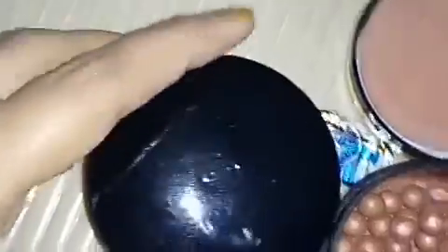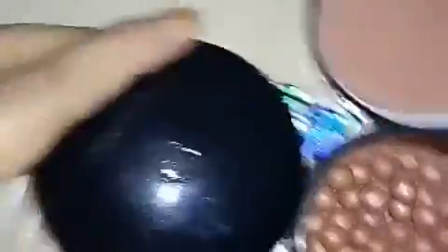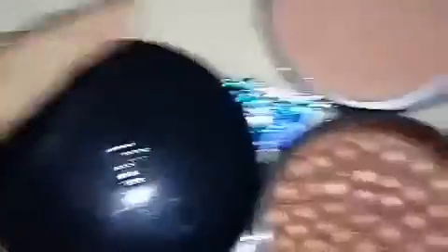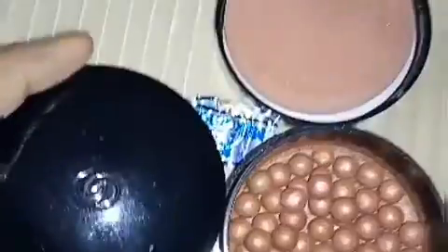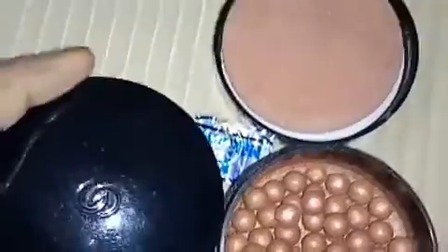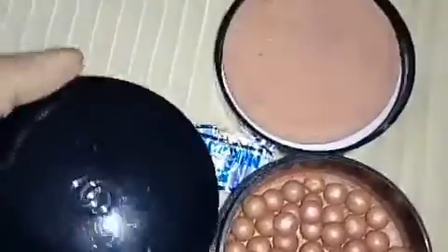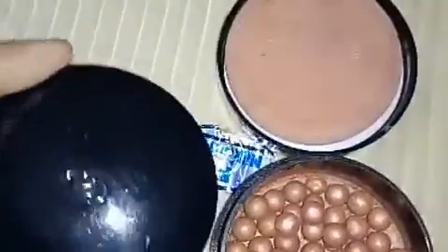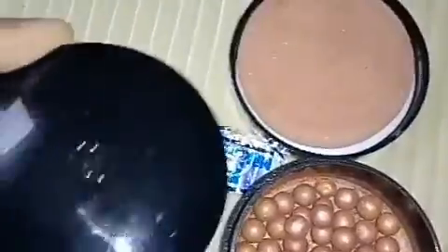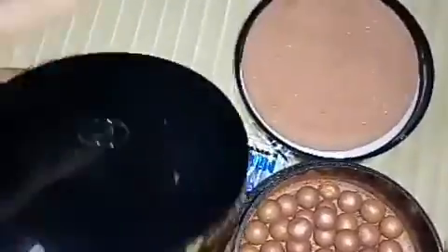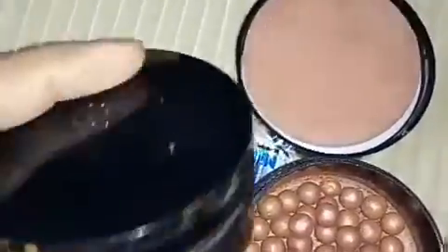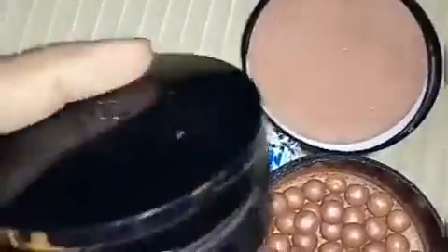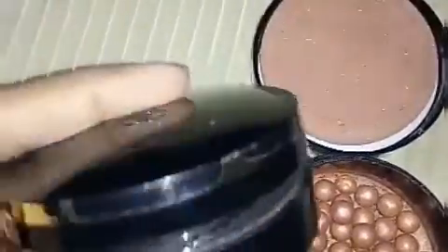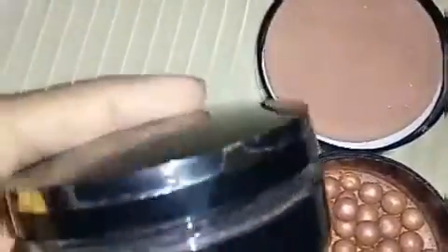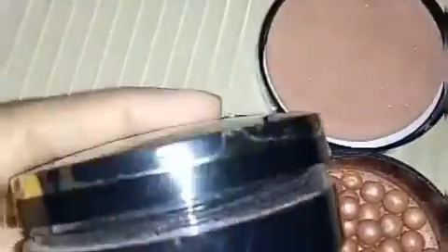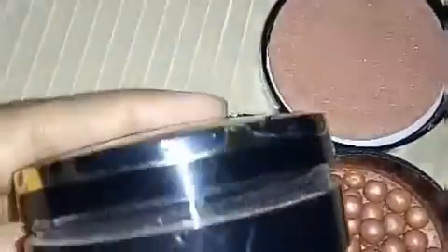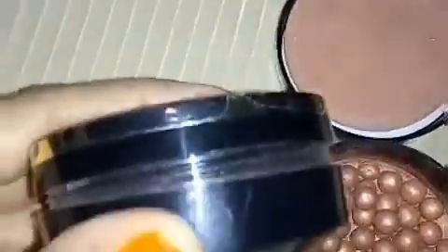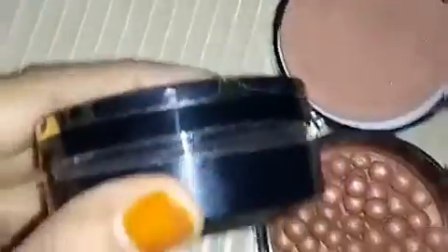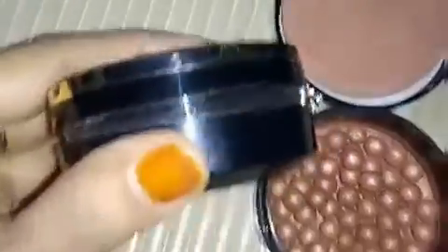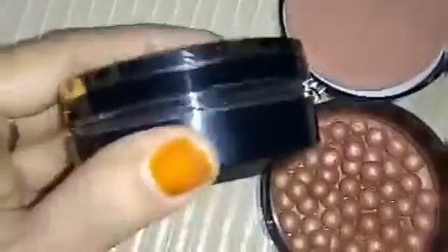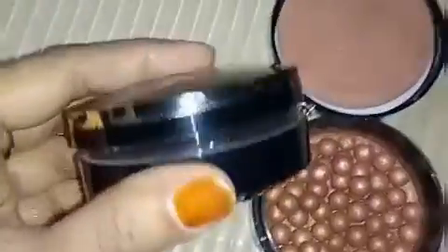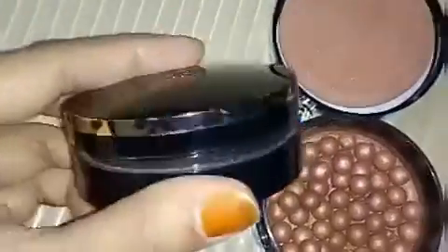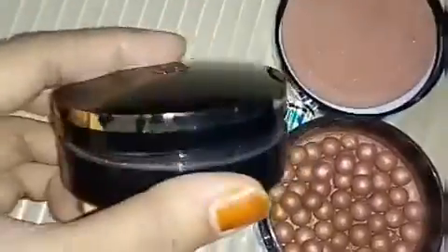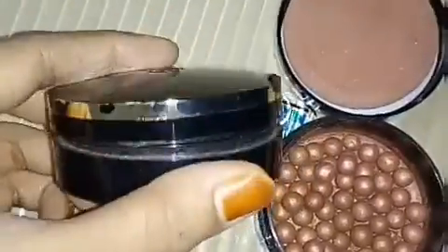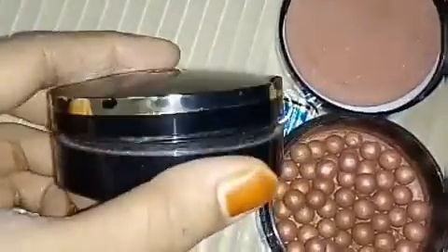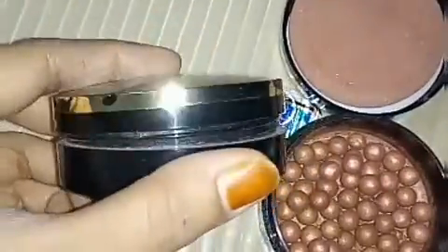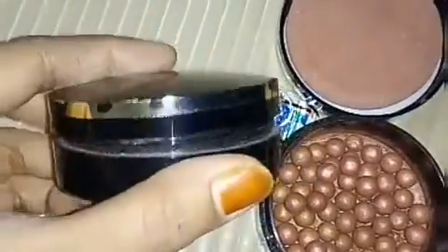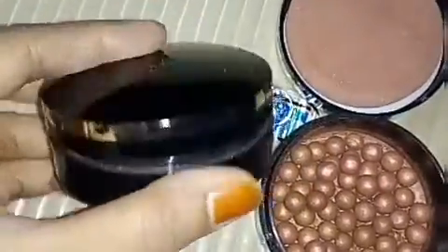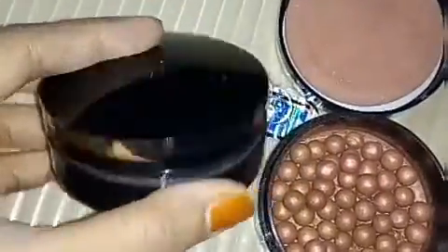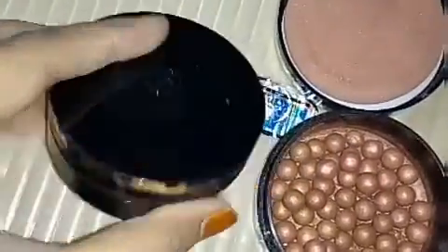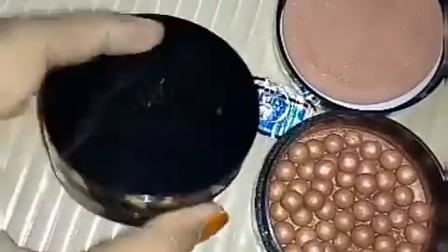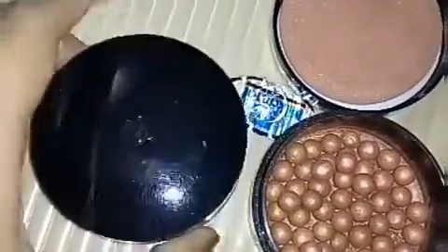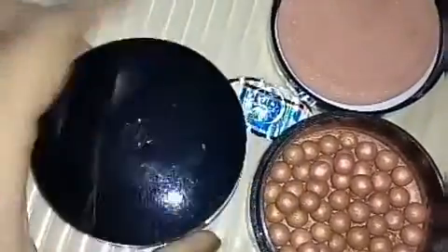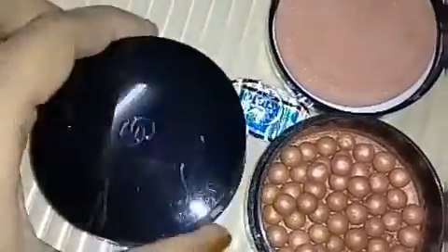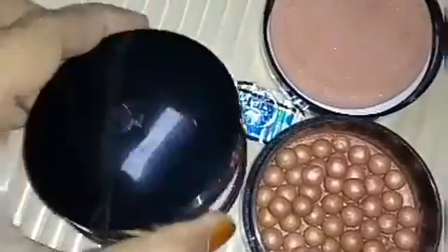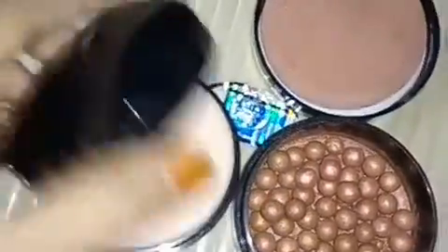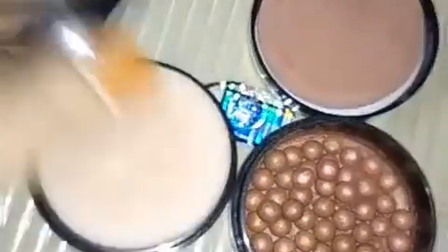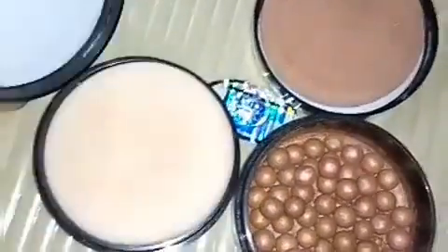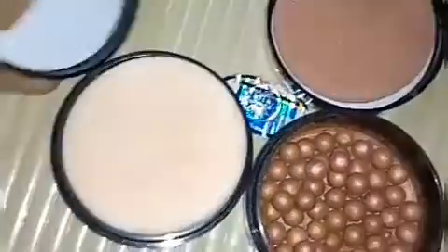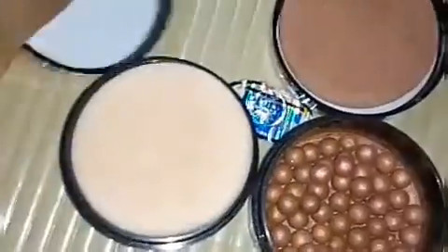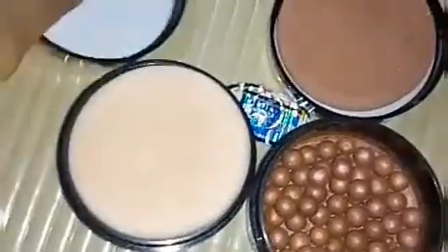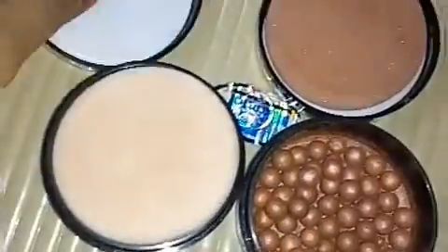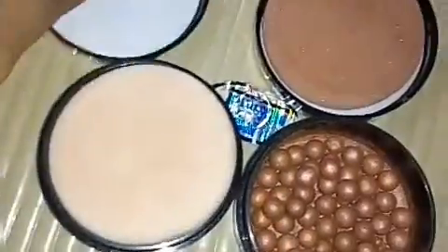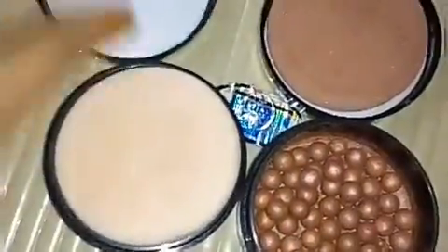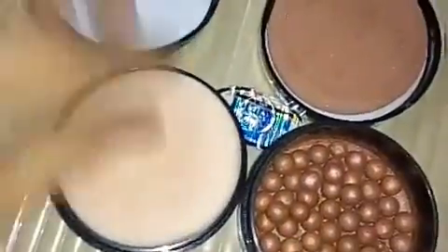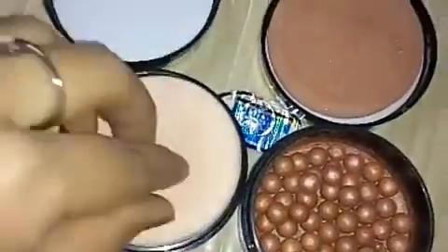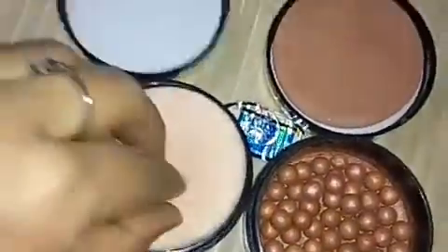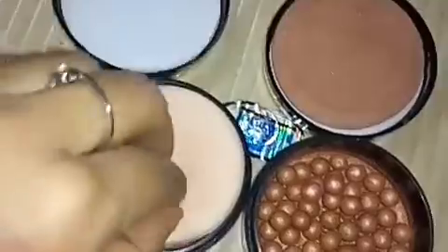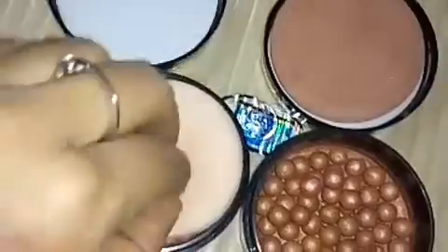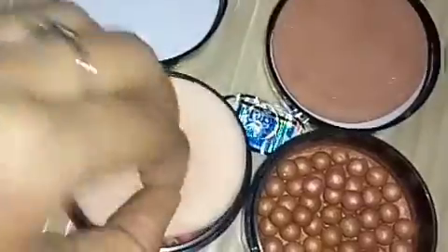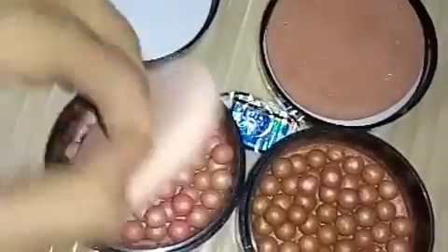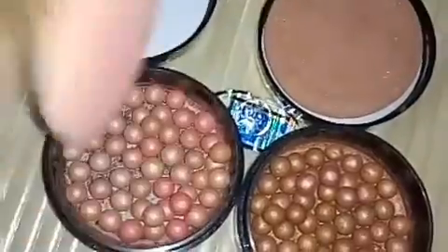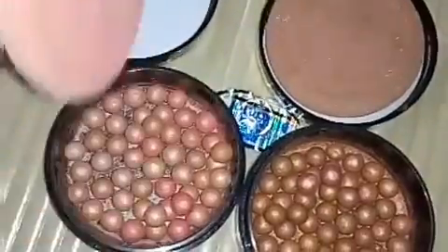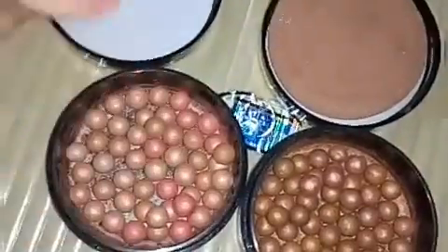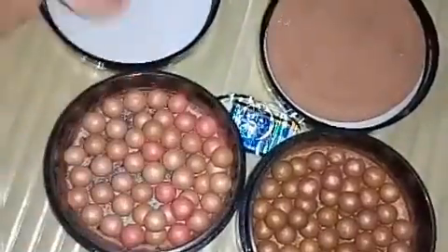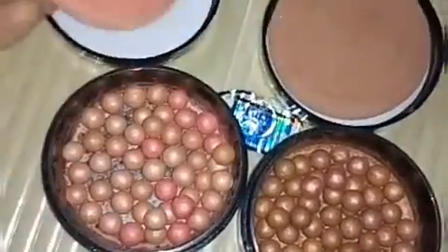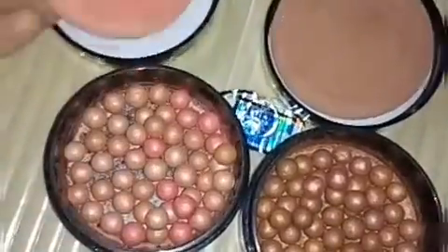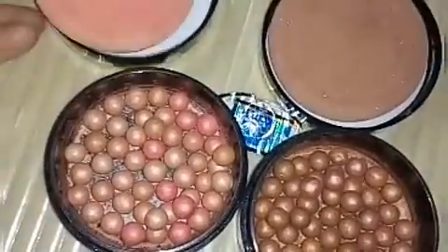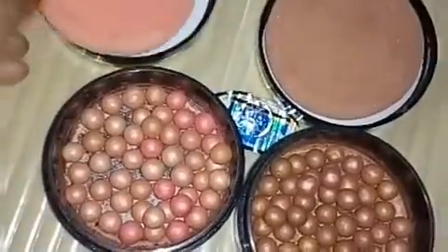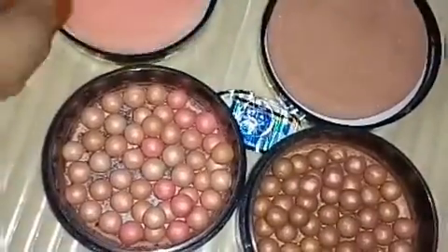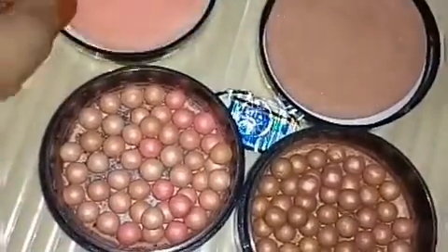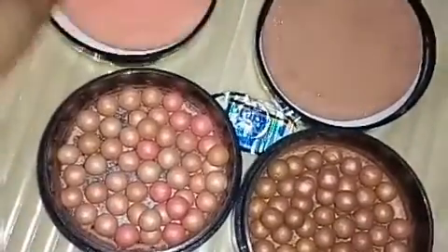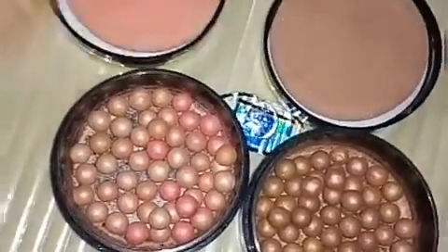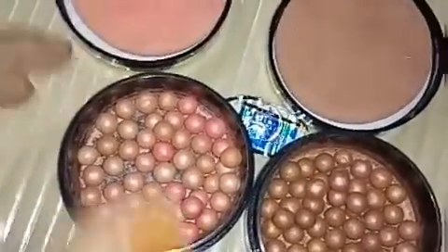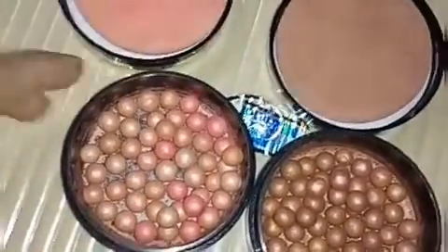Hello guys, Nilofa here. Today I am showing you the demo of Oriflame's Giordani Gold Bronzing Pearls.